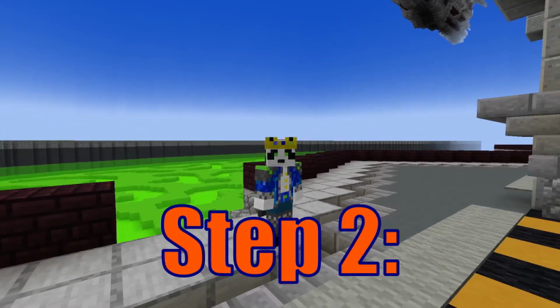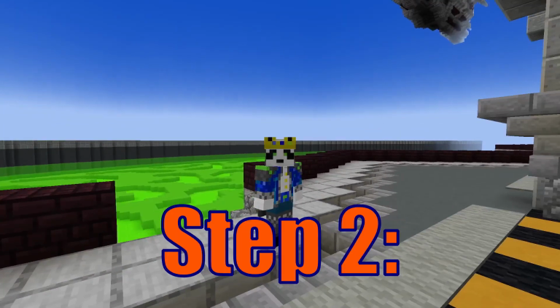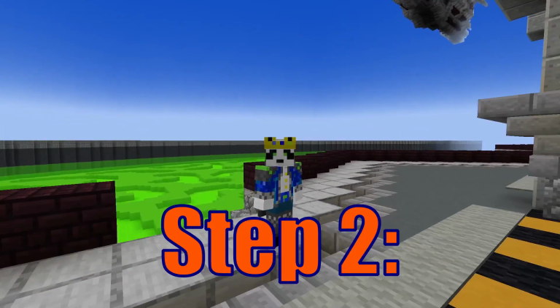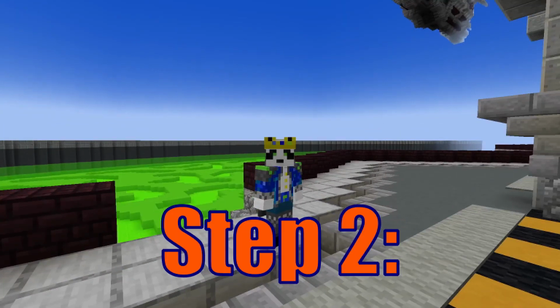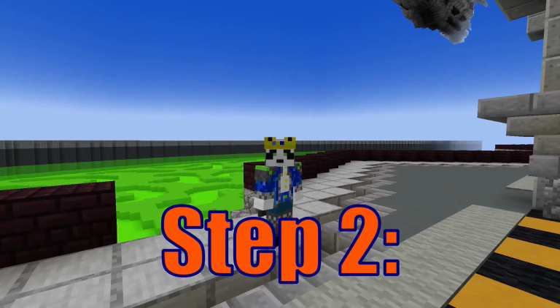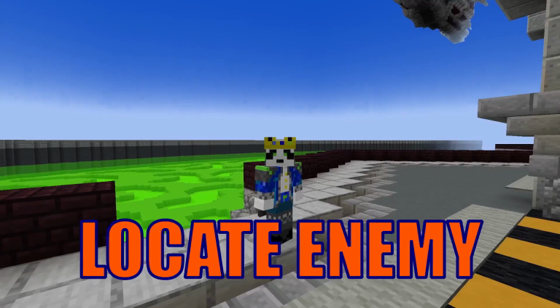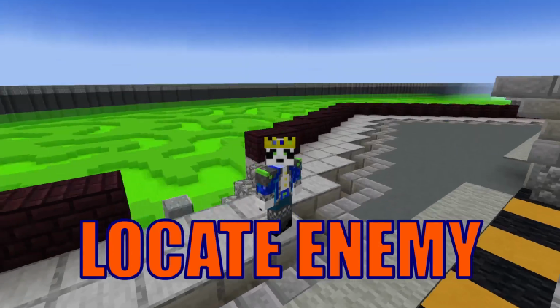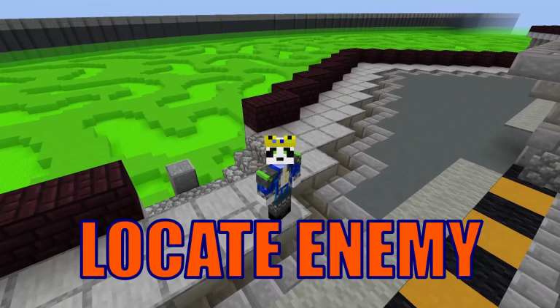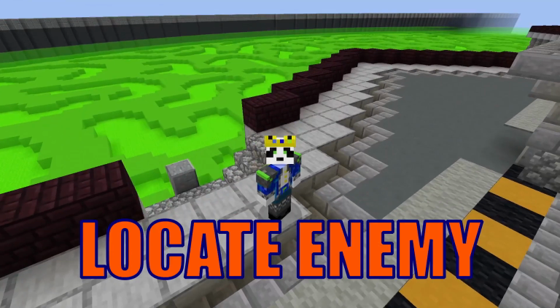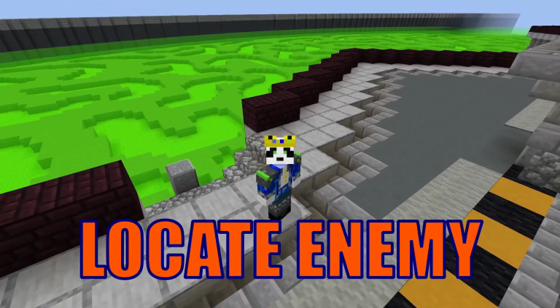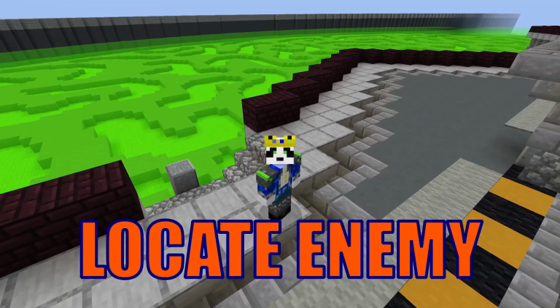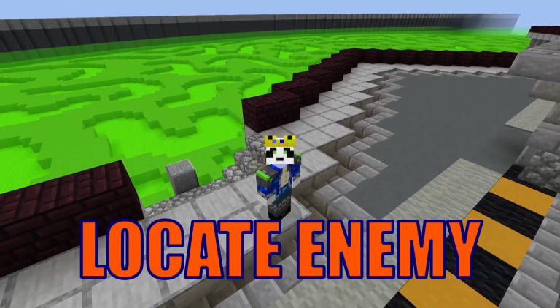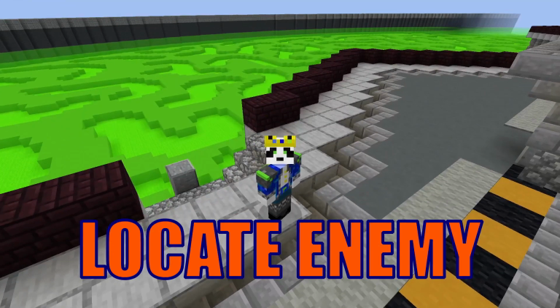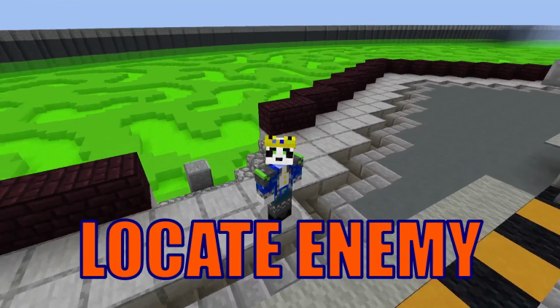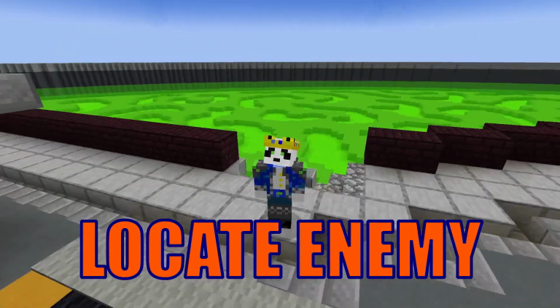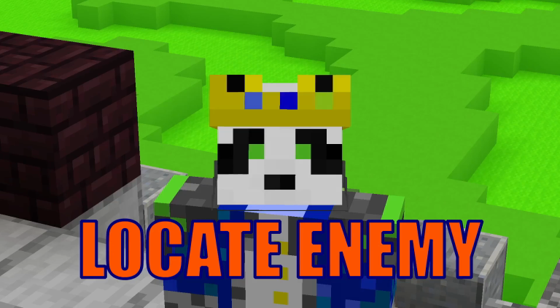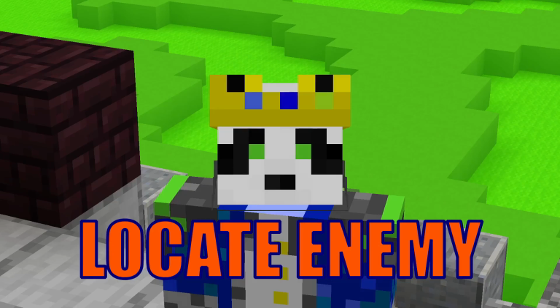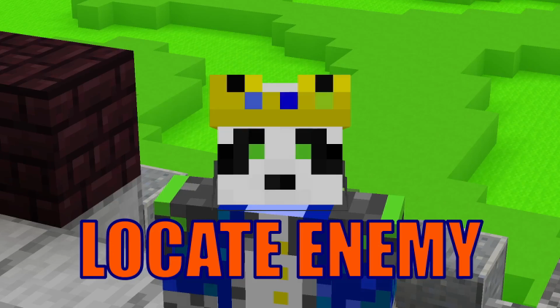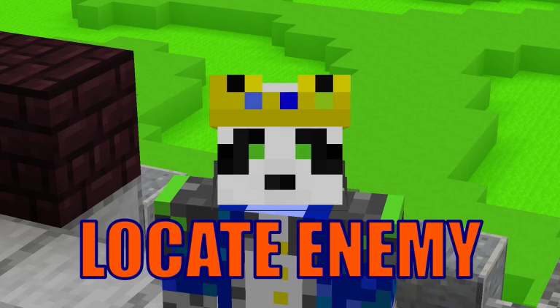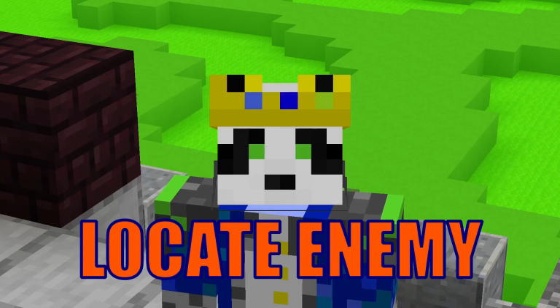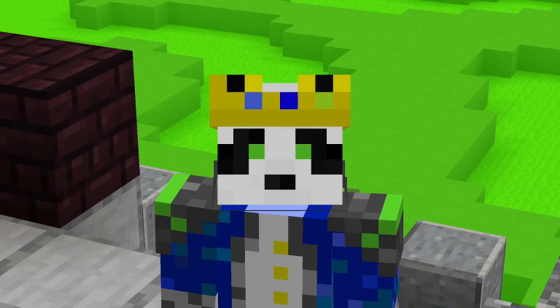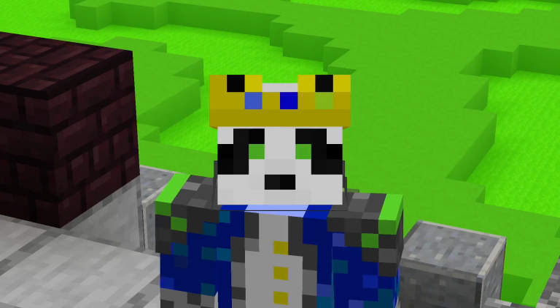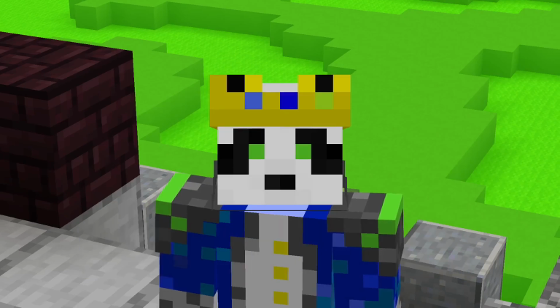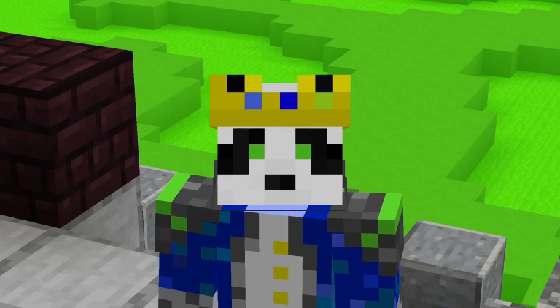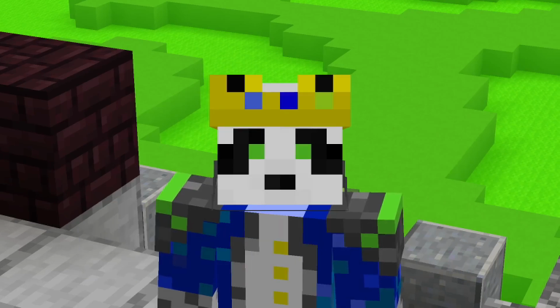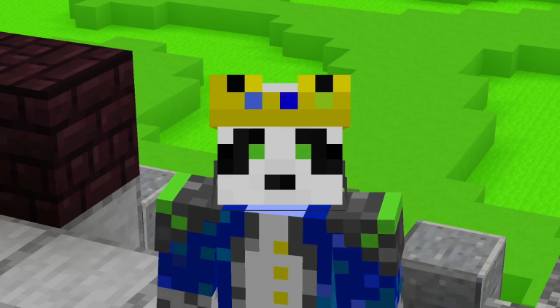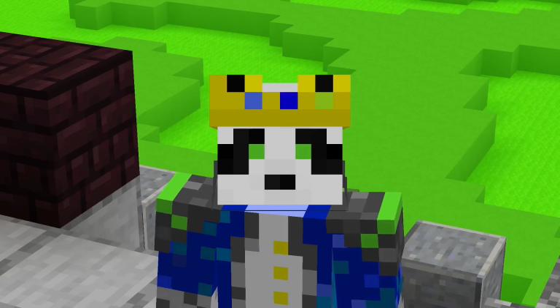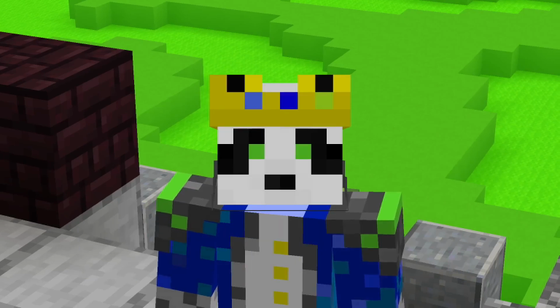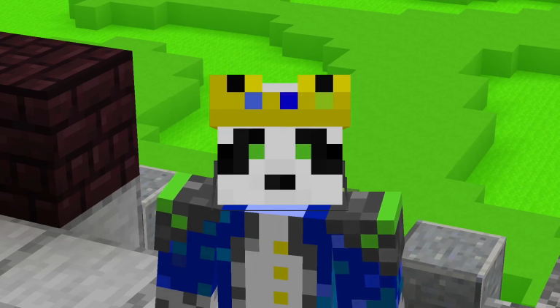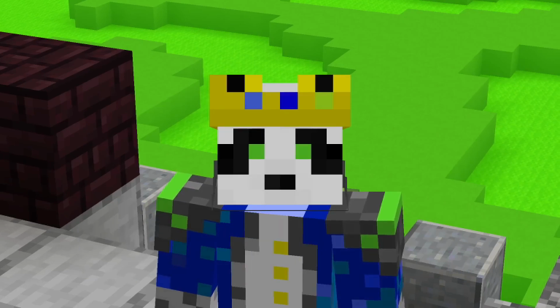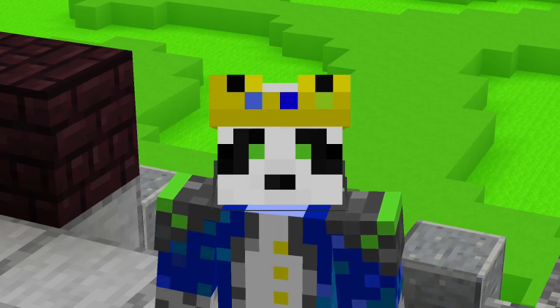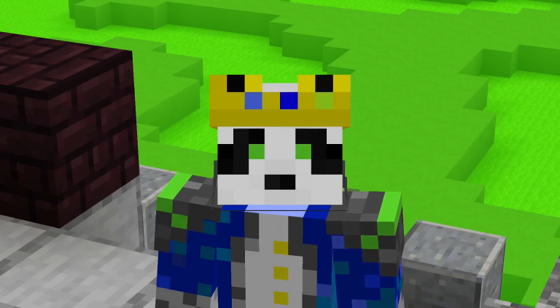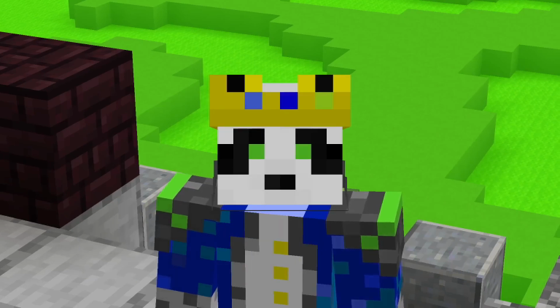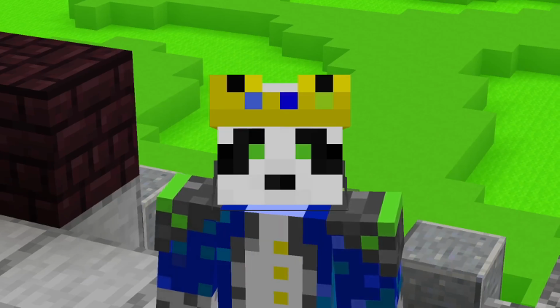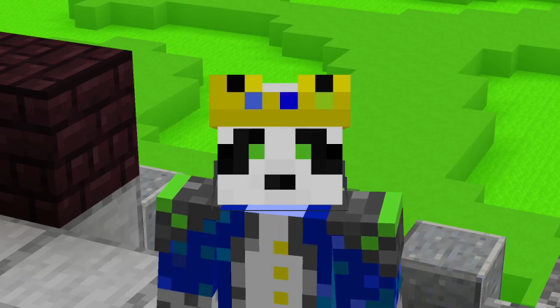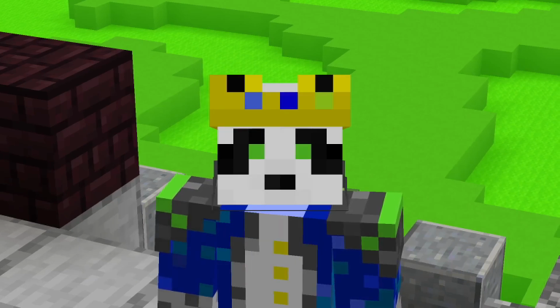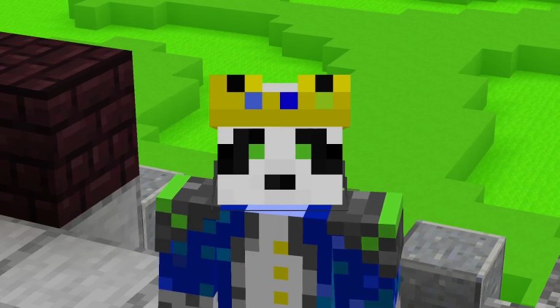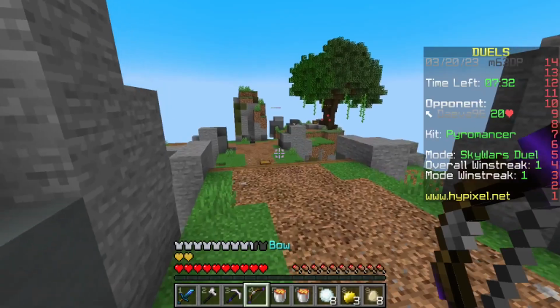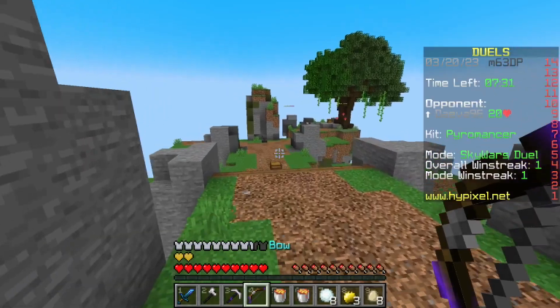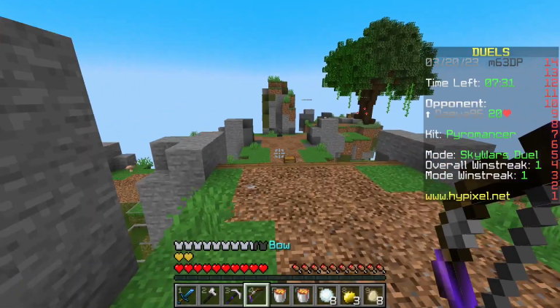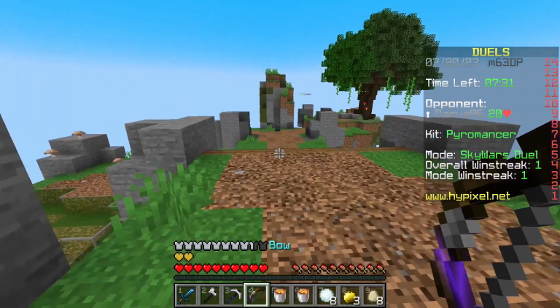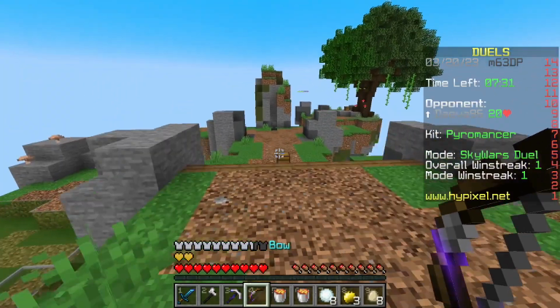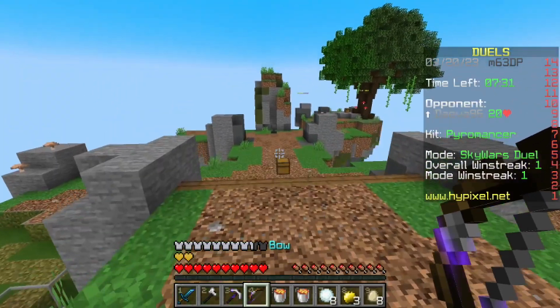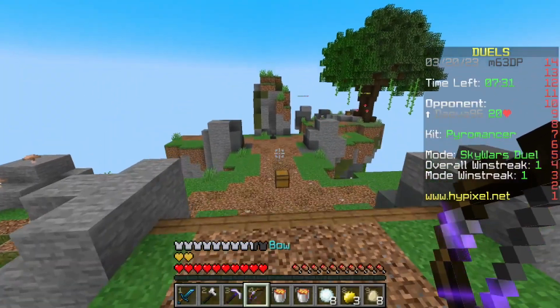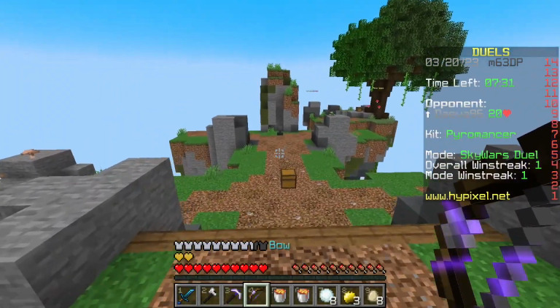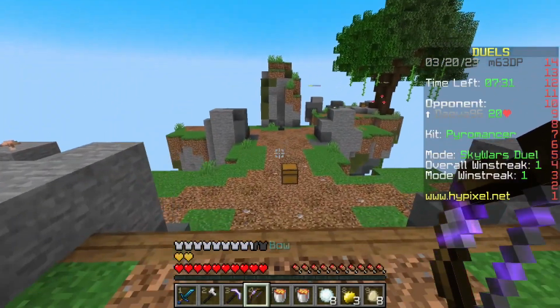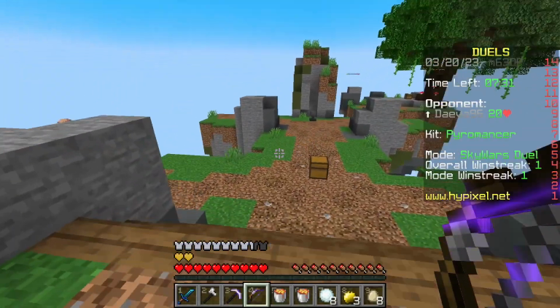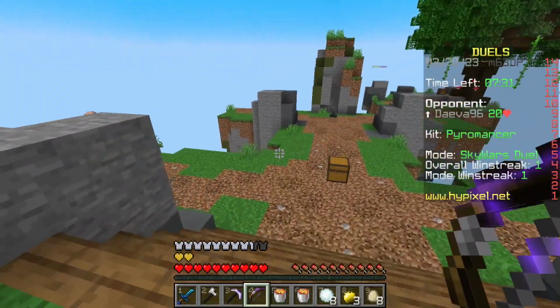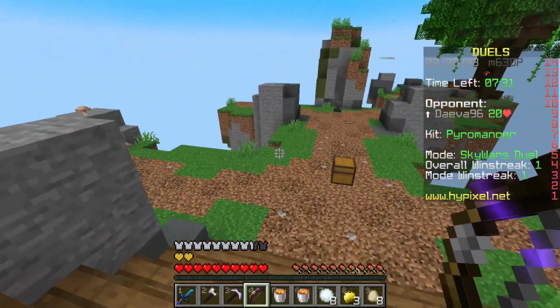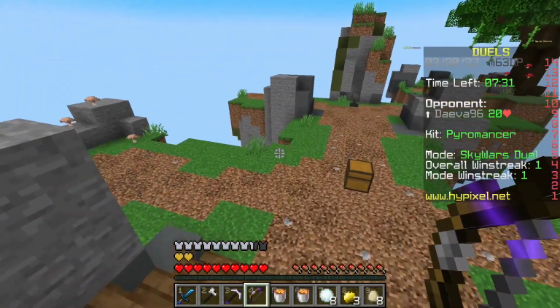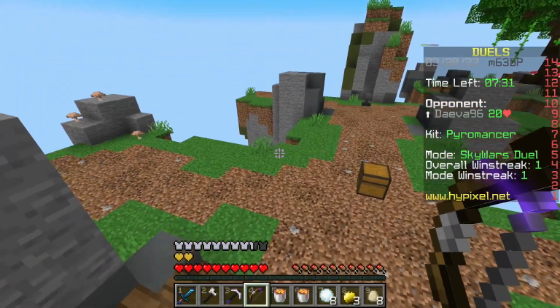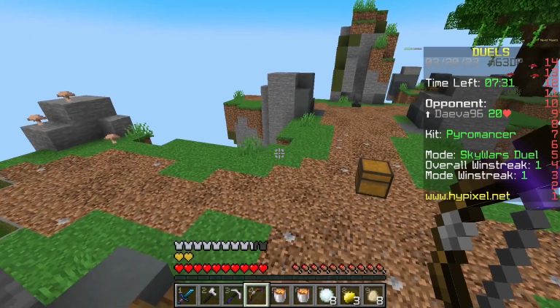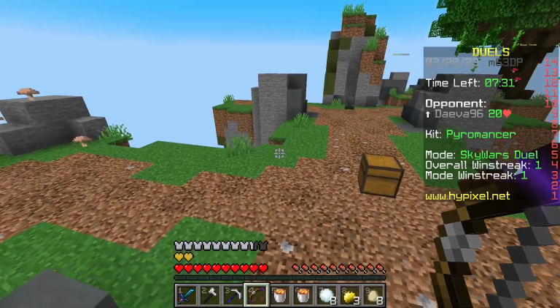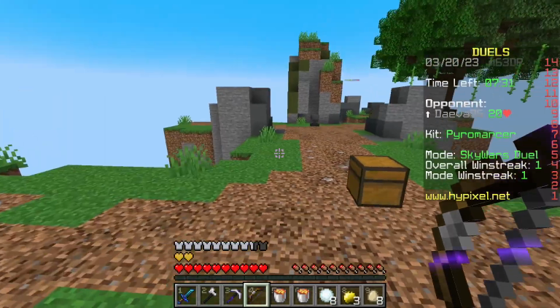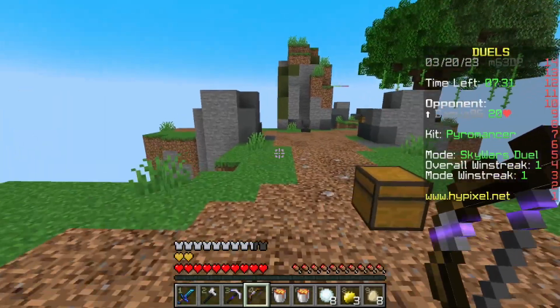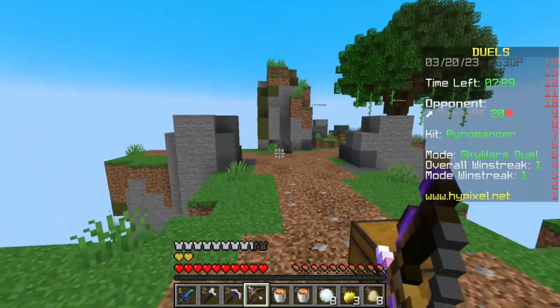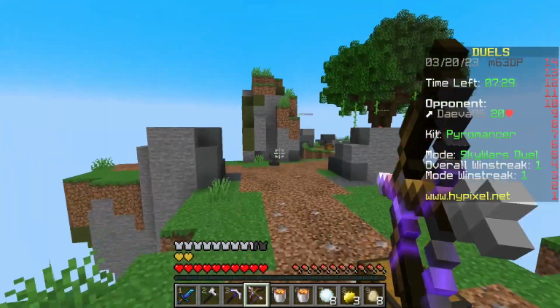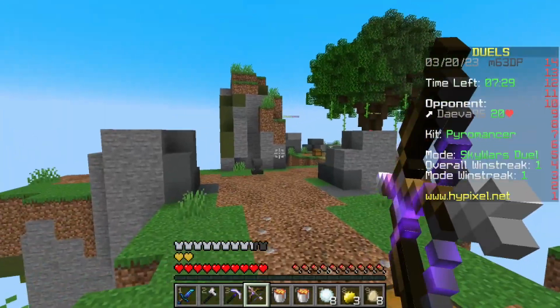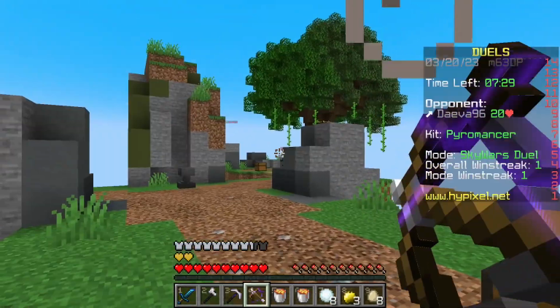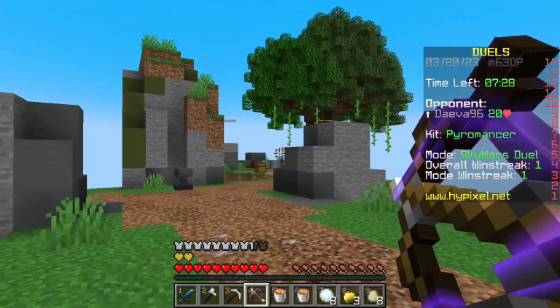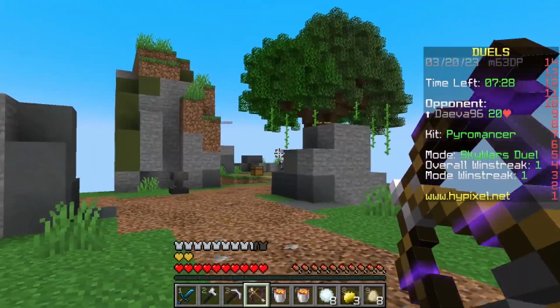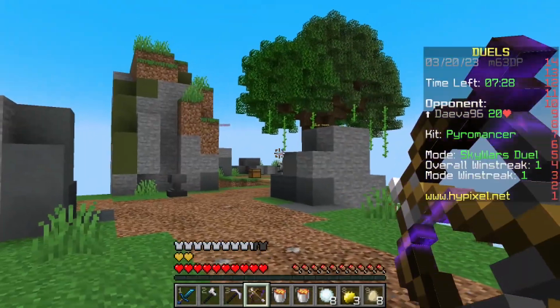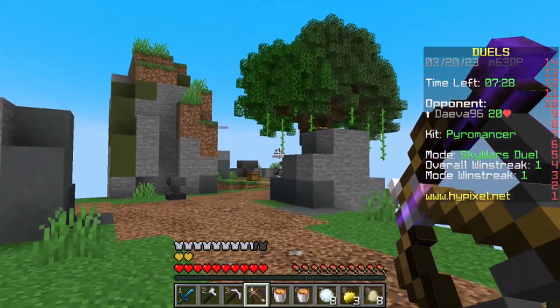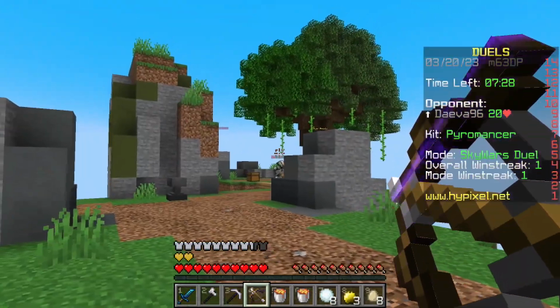Step 2: Locate your enemy. Don't let them find you first. See if we can find where this guy... oh, he's bridging. Very interesting.